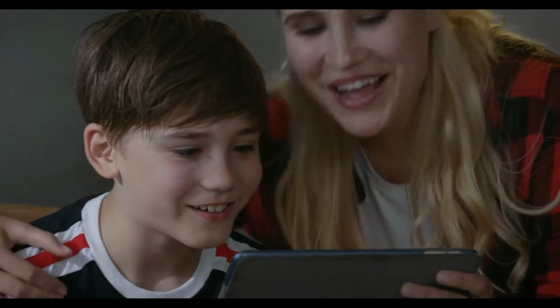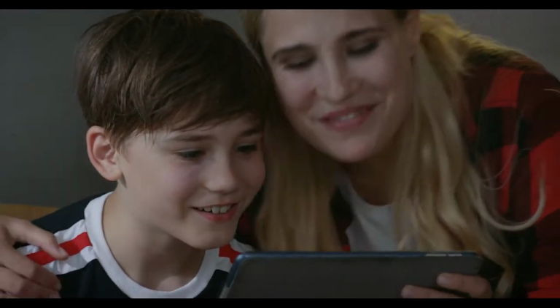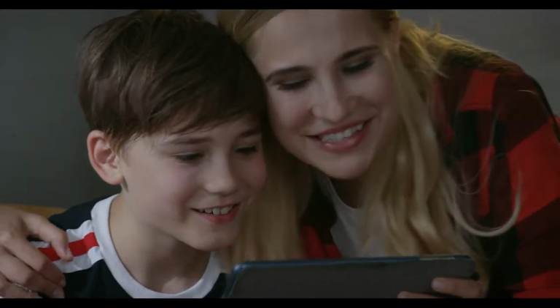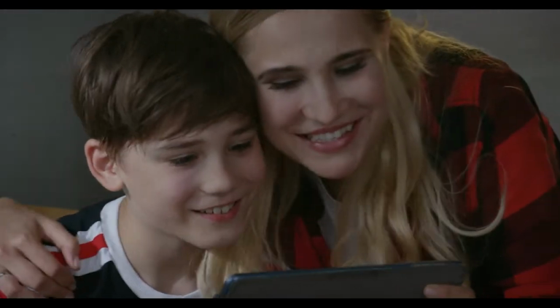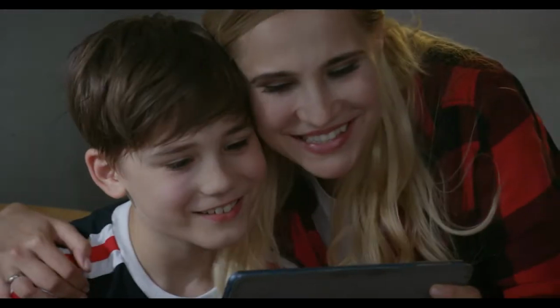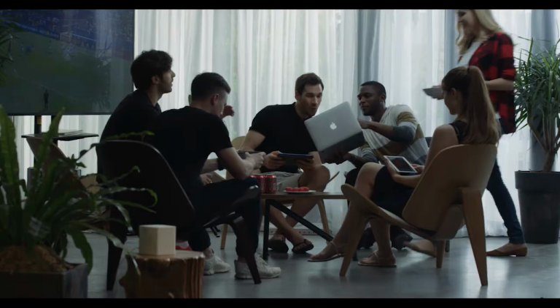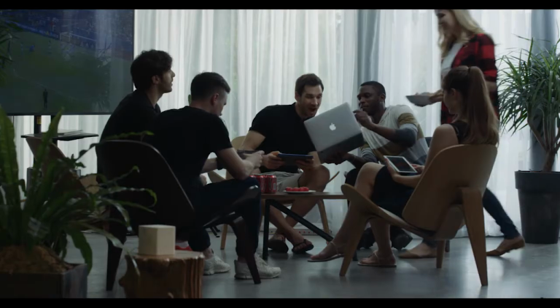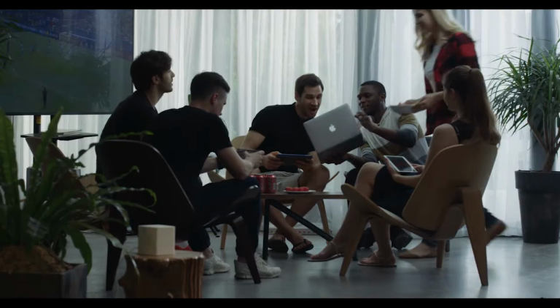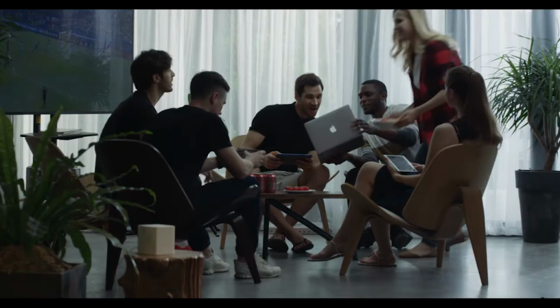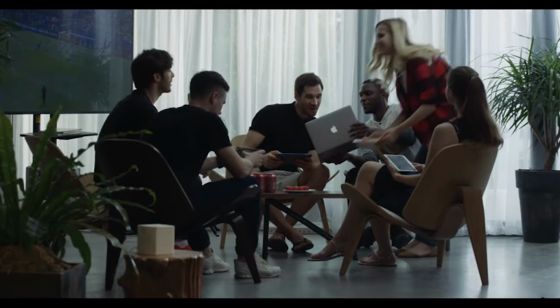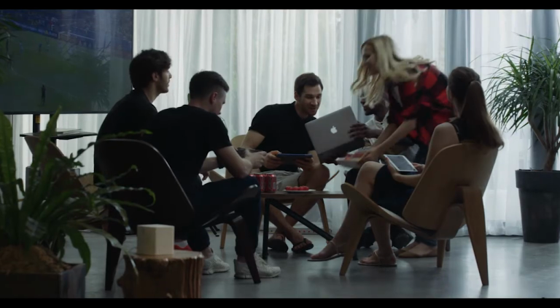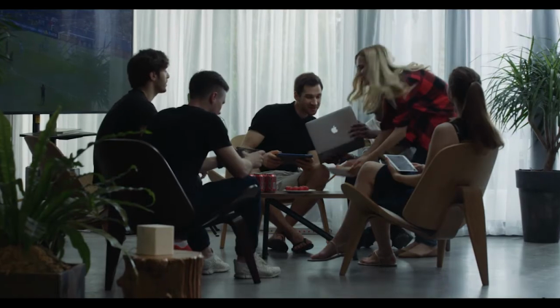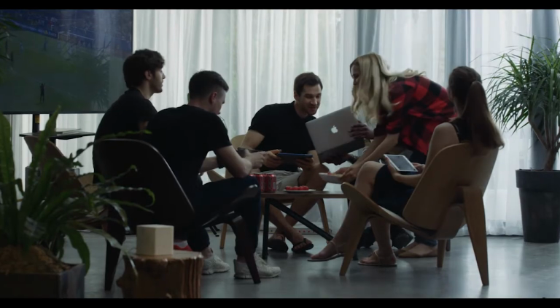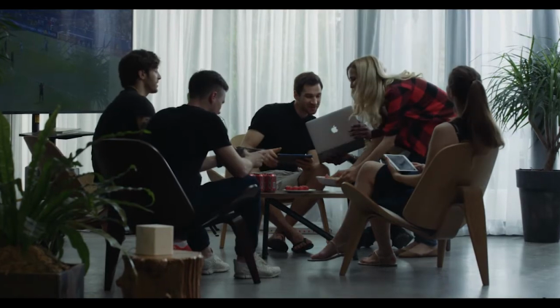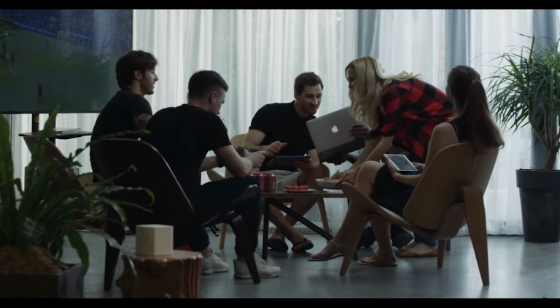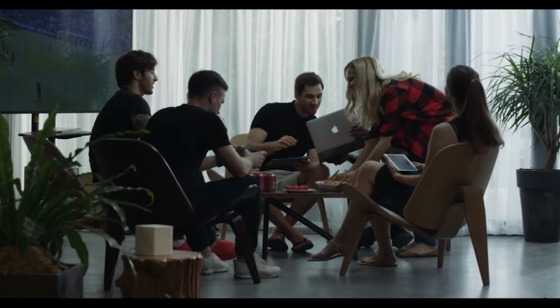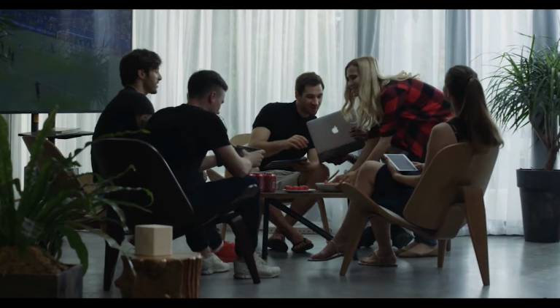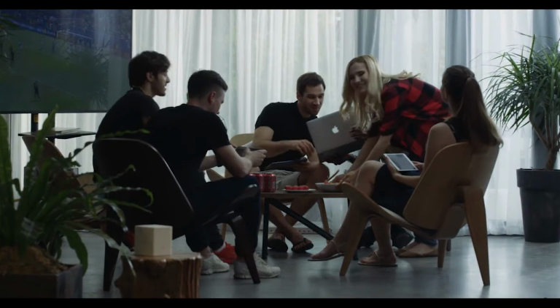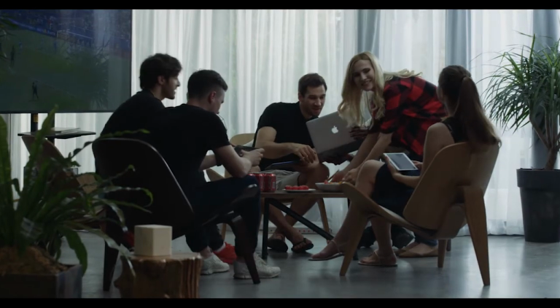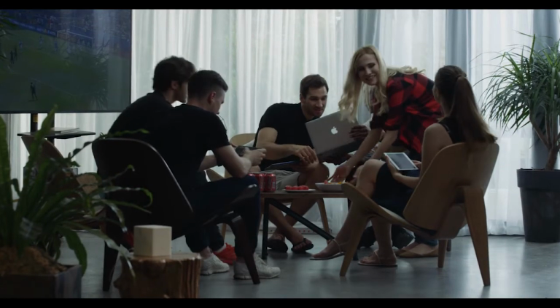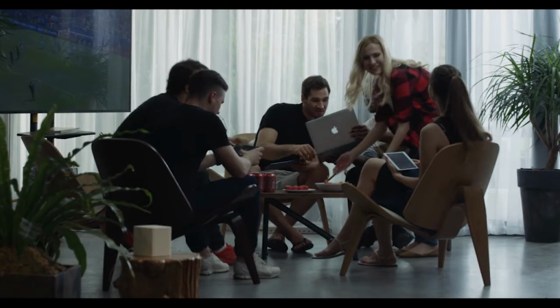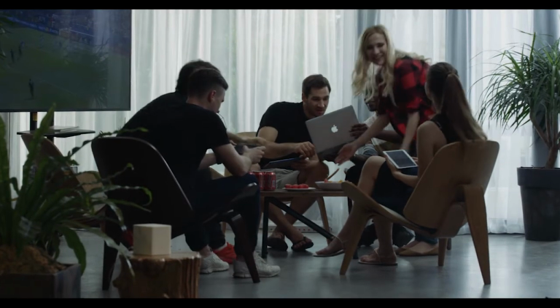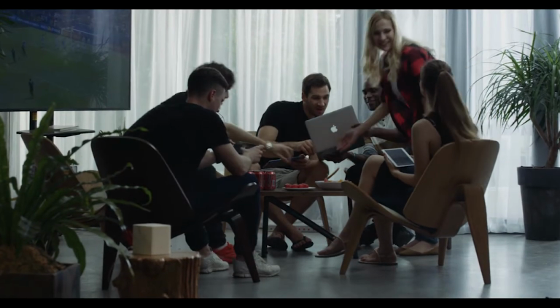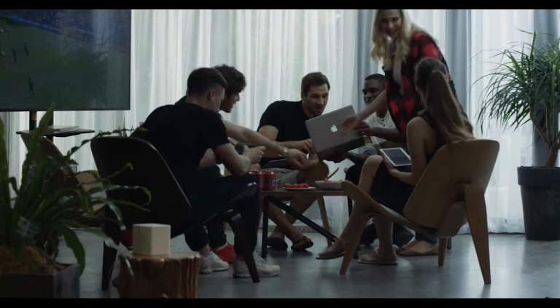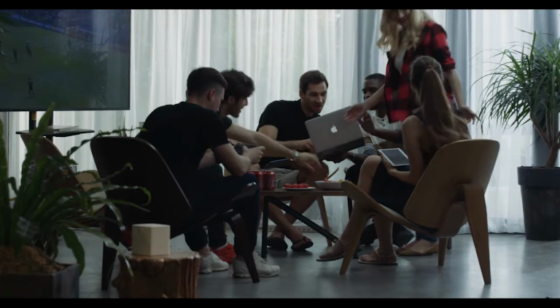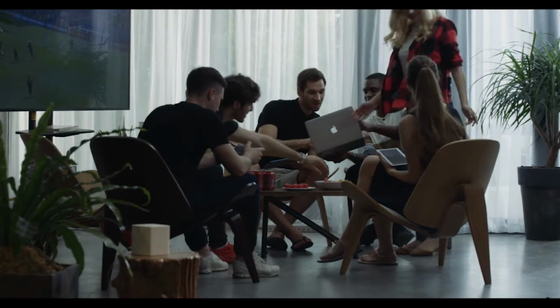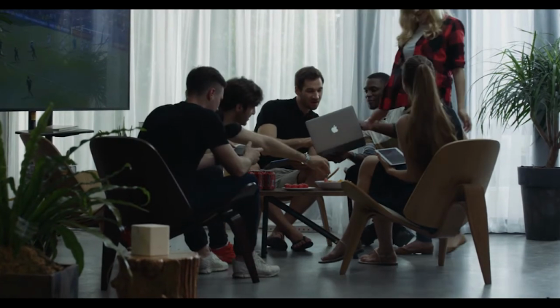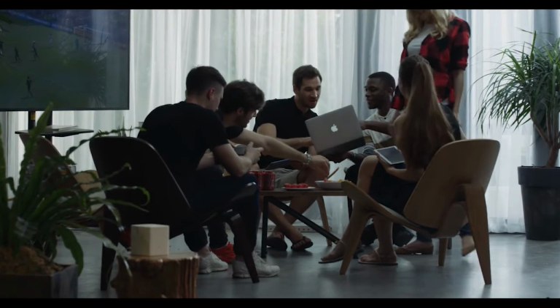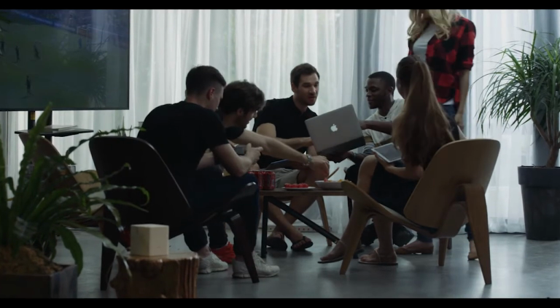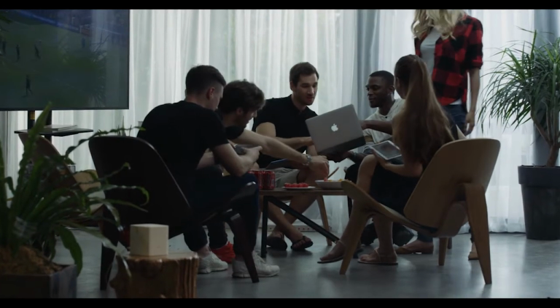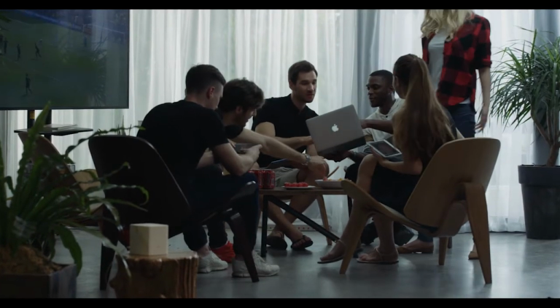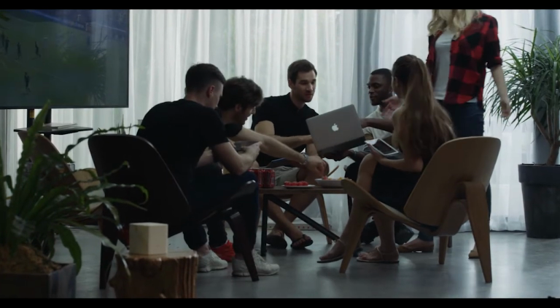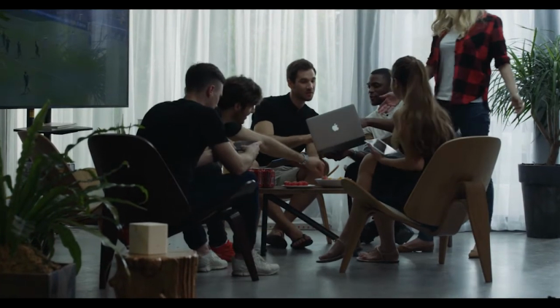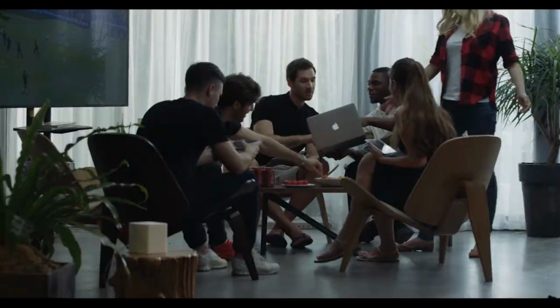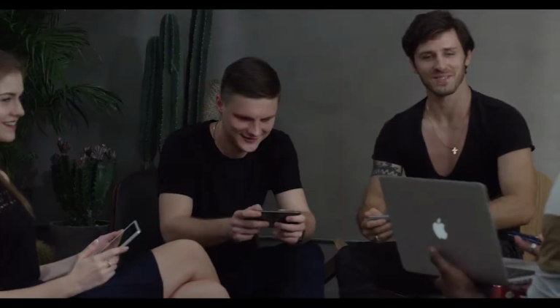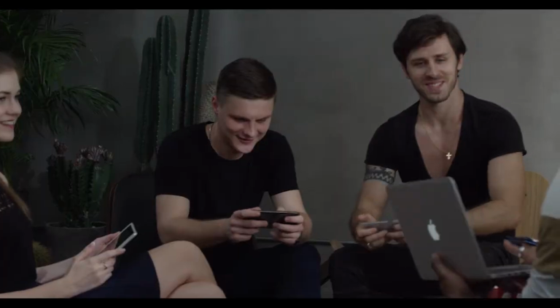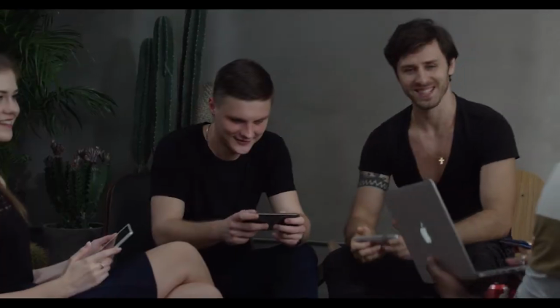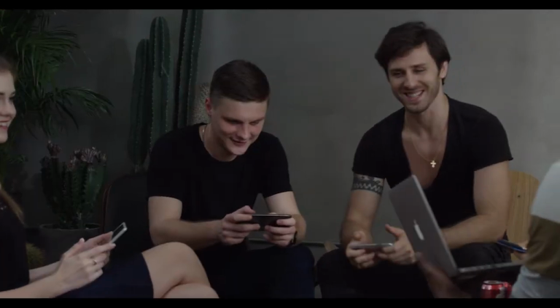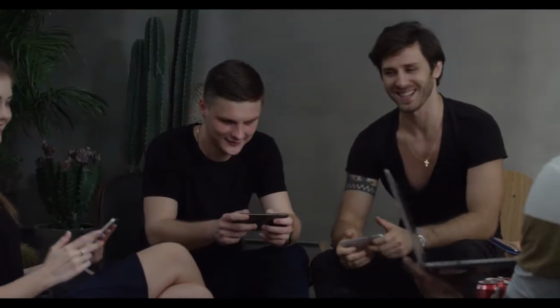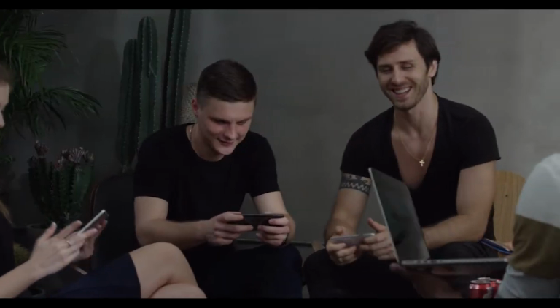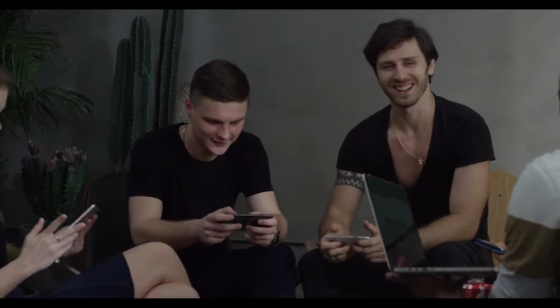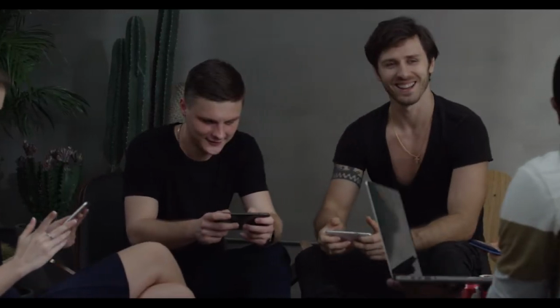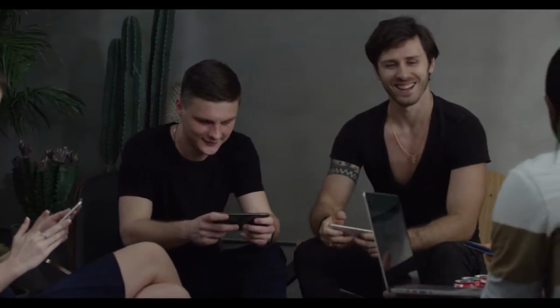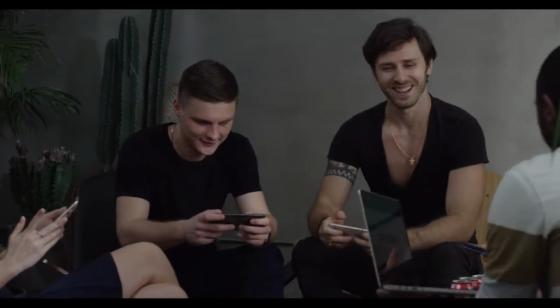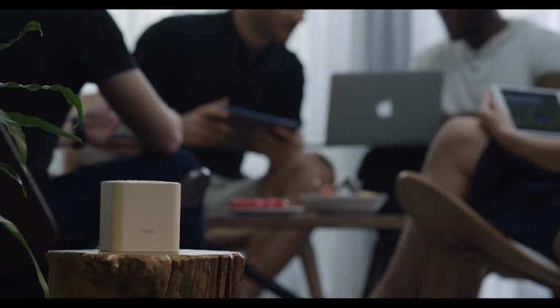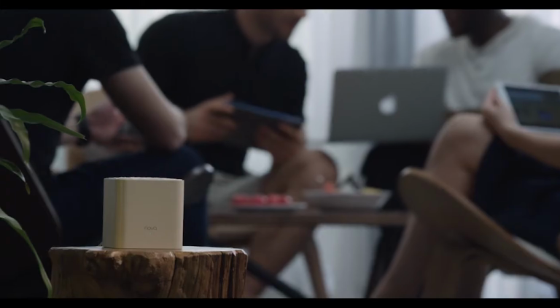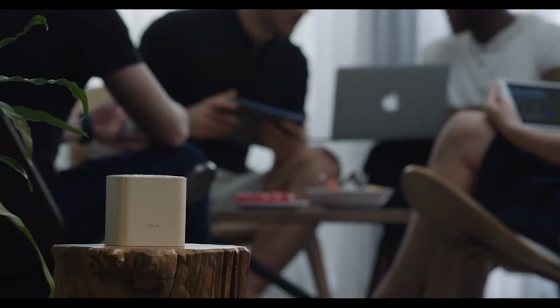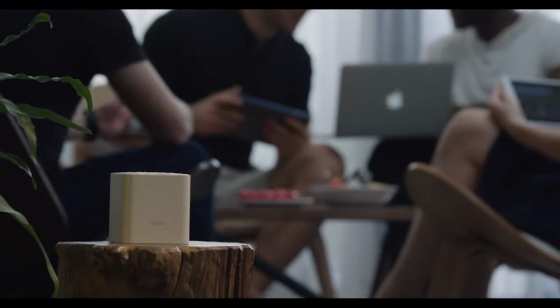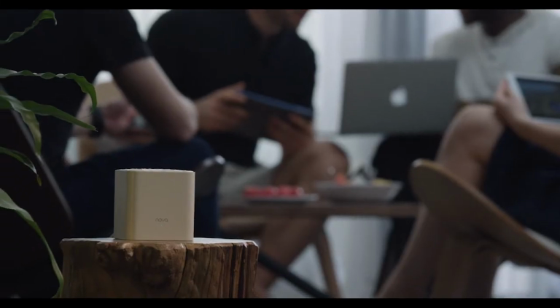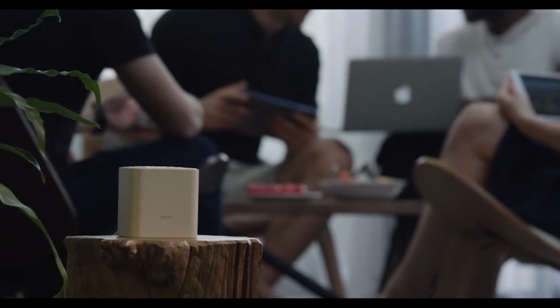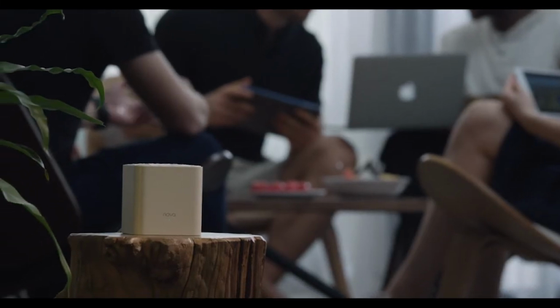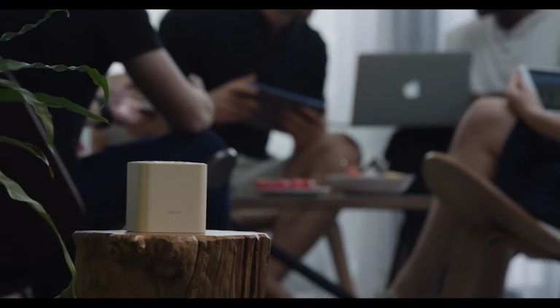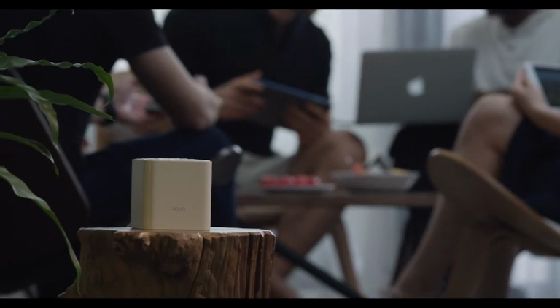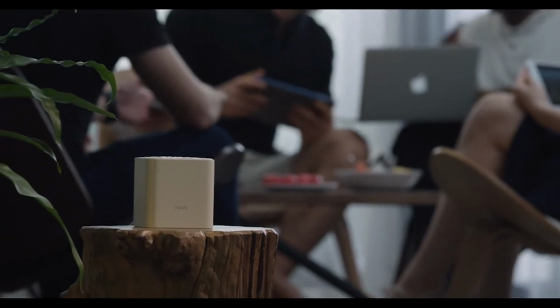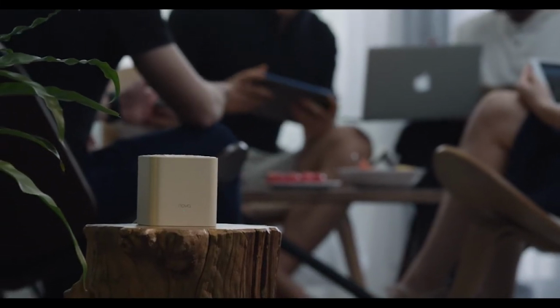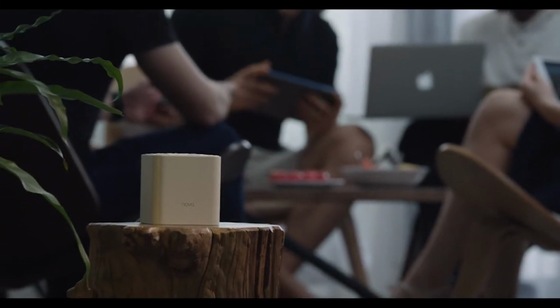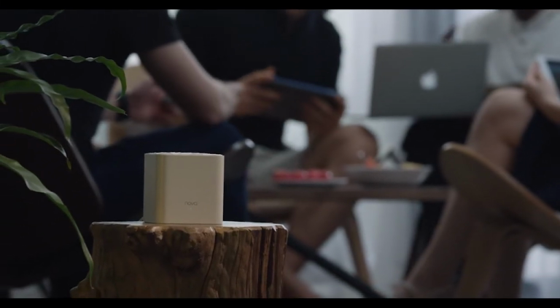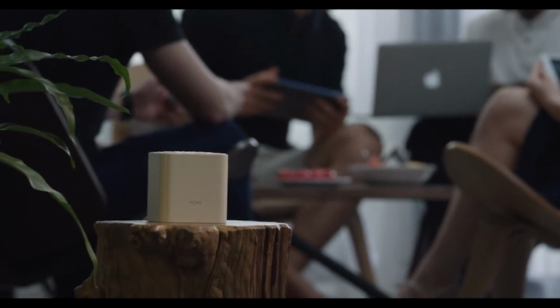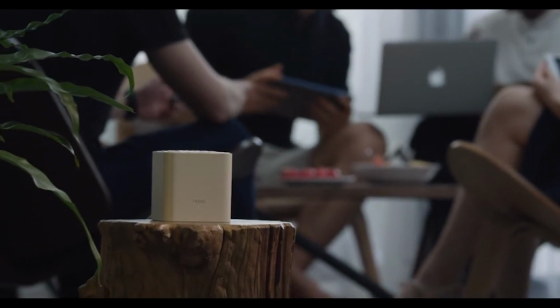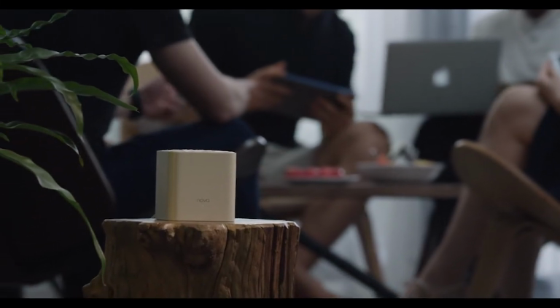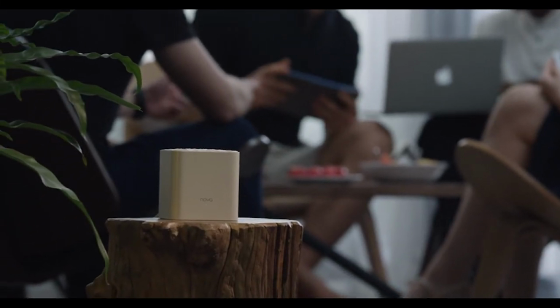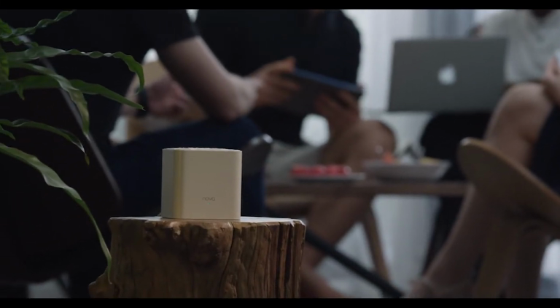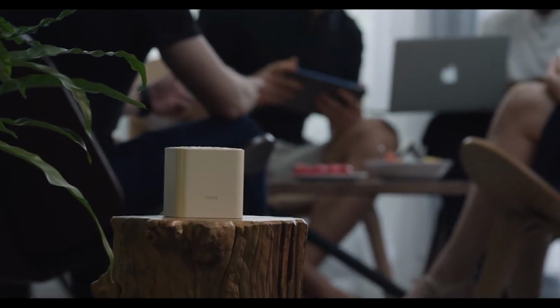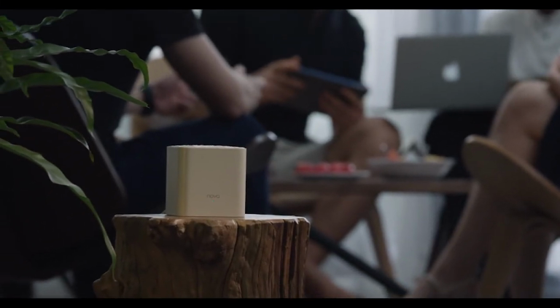It's no longer a headache for visiting friends who can experience the same lag-free, high-speed Wi-Fi.